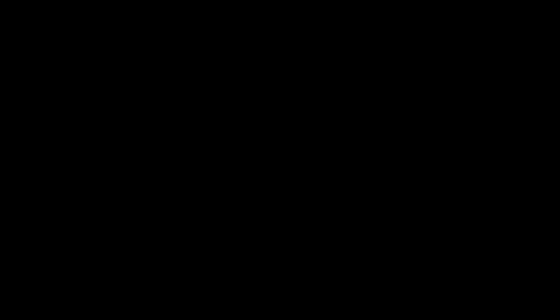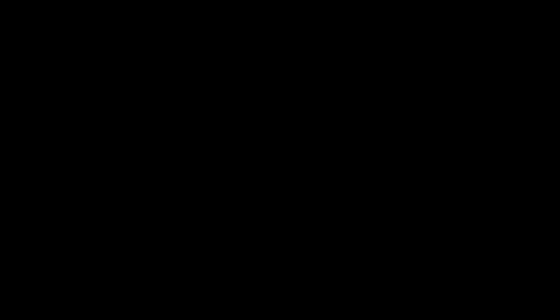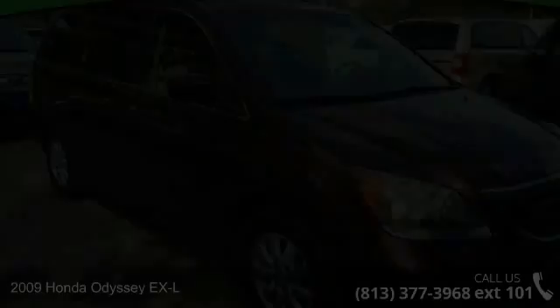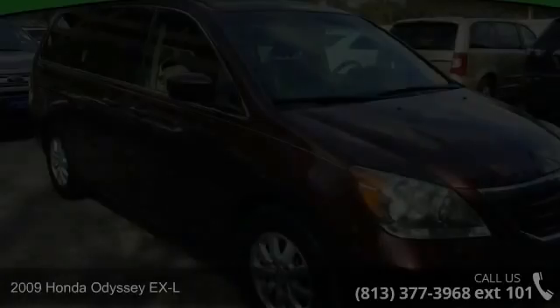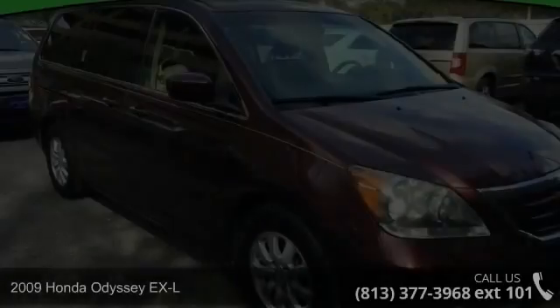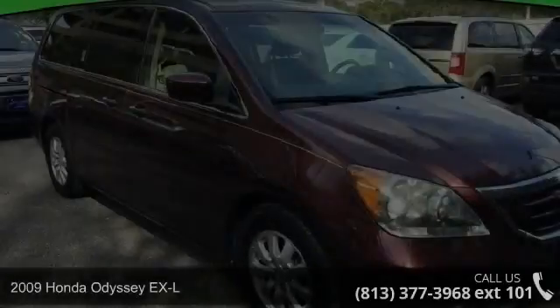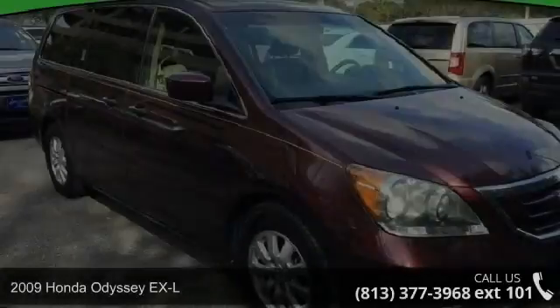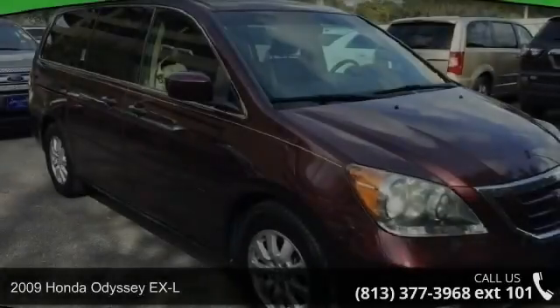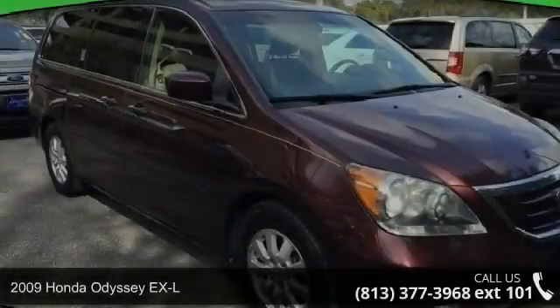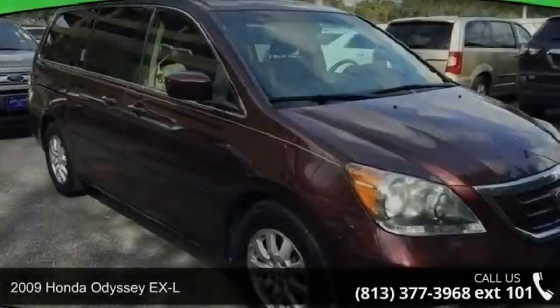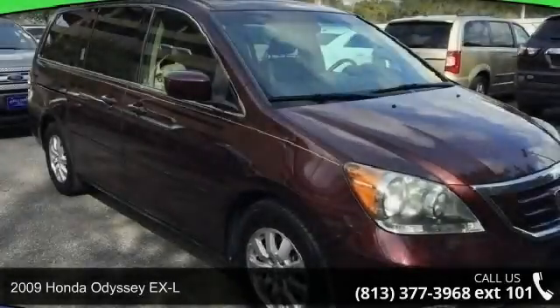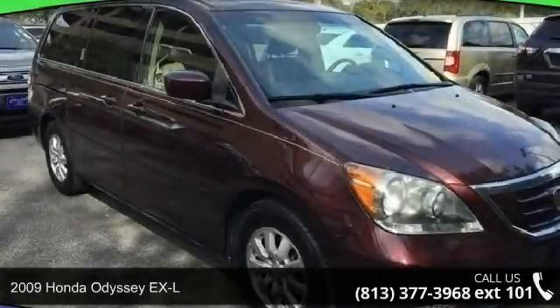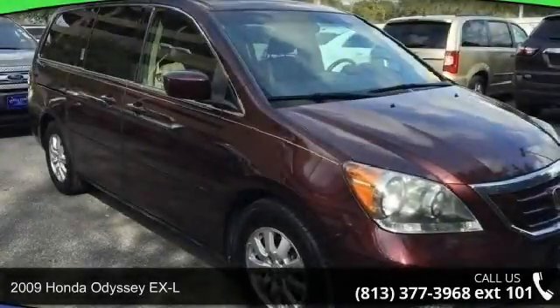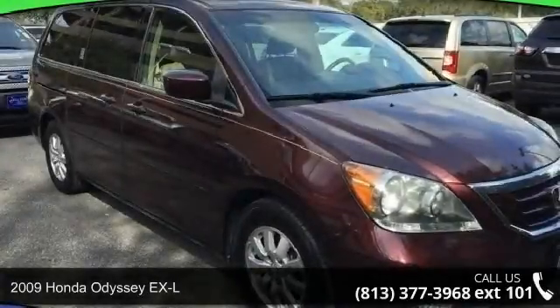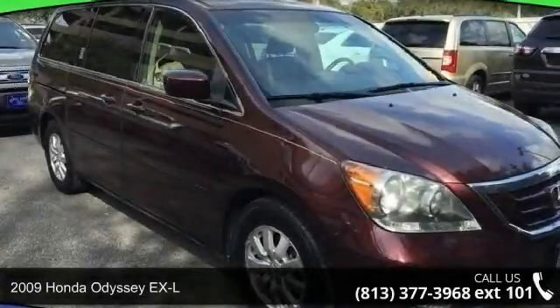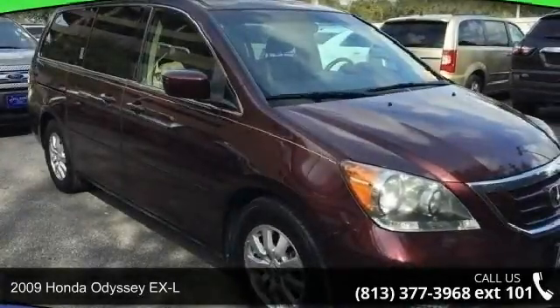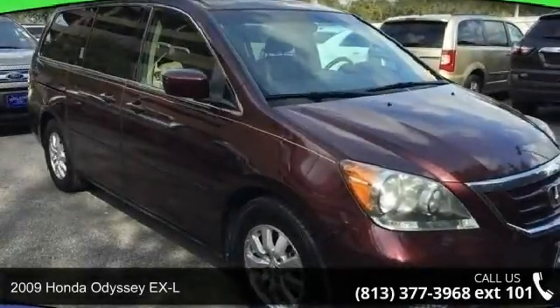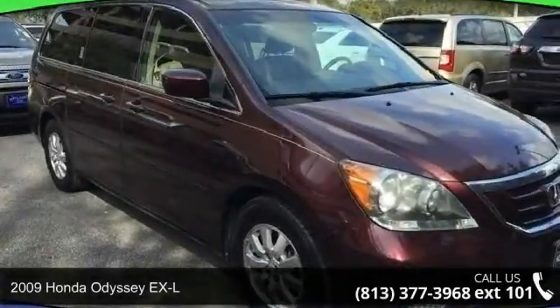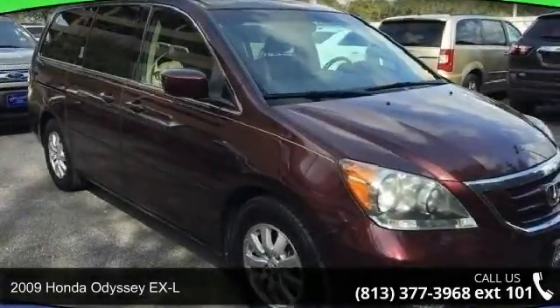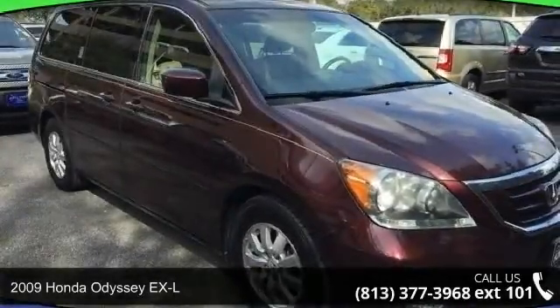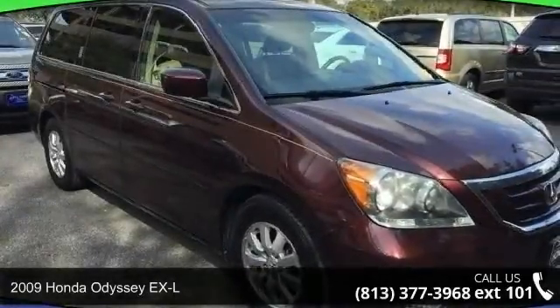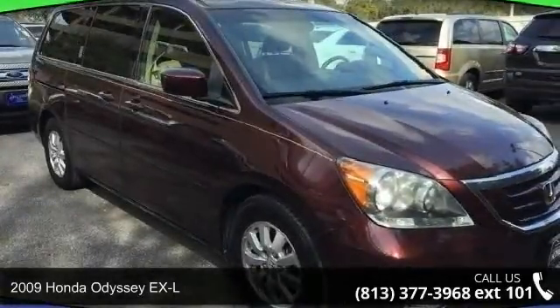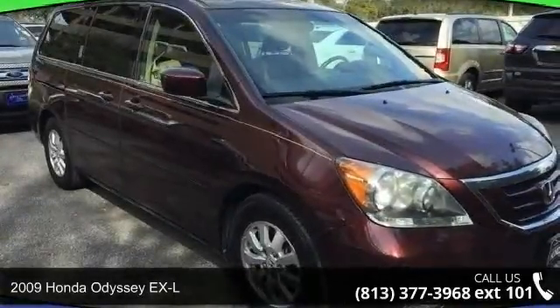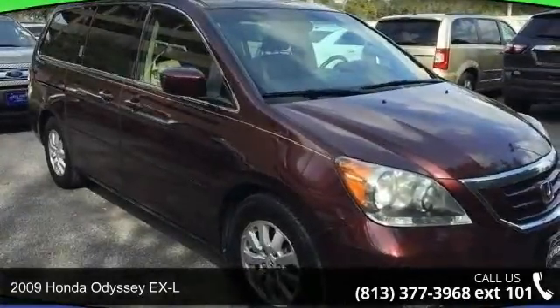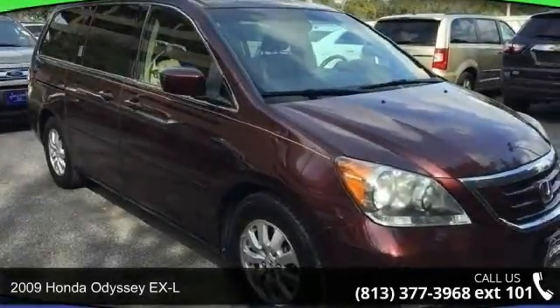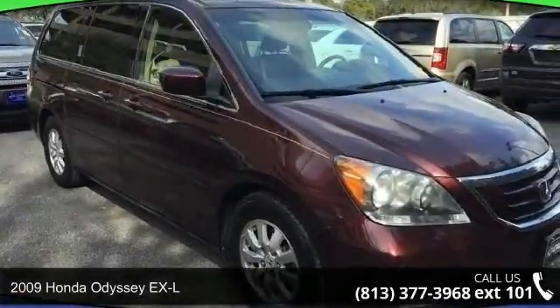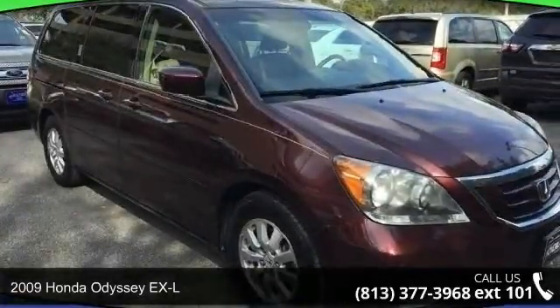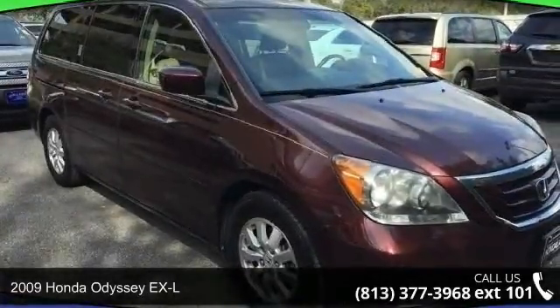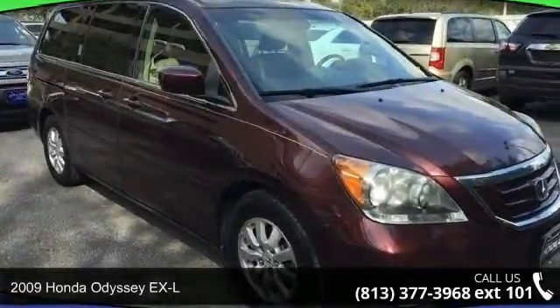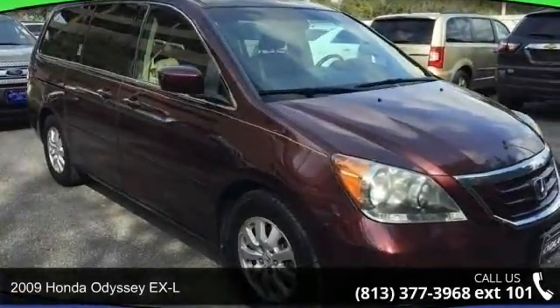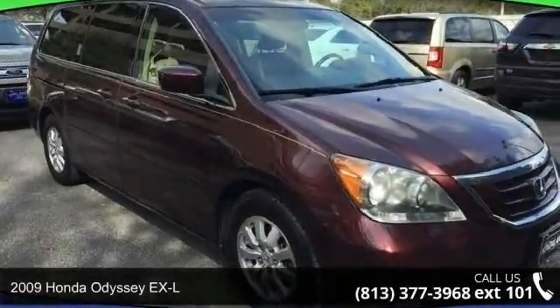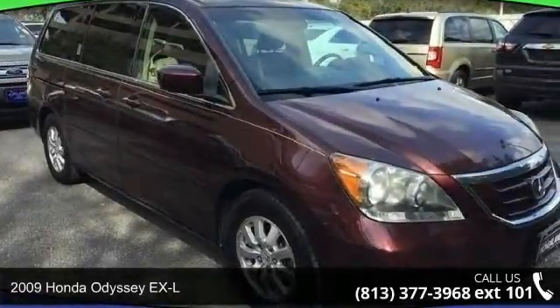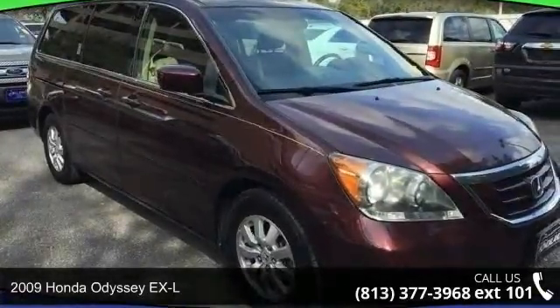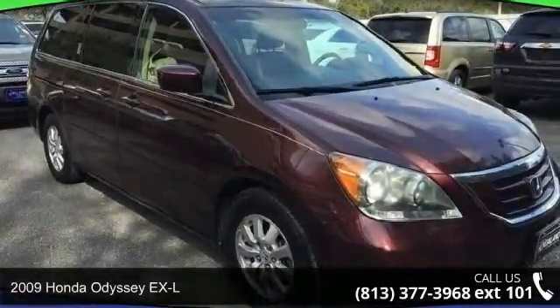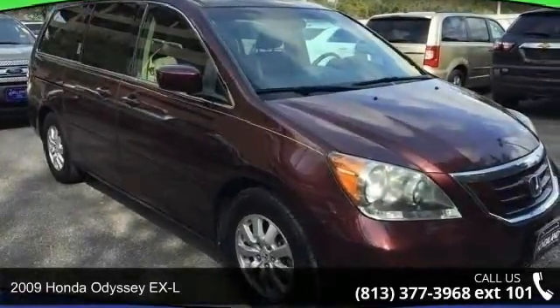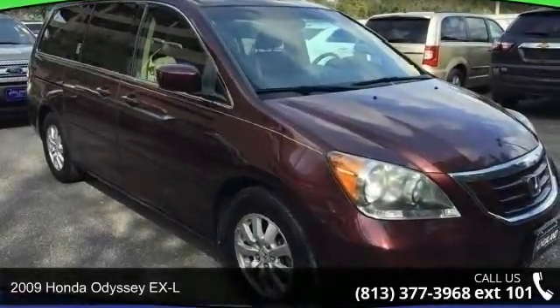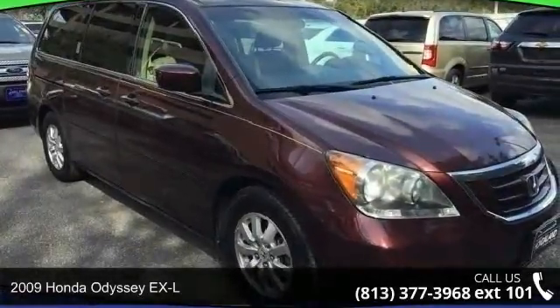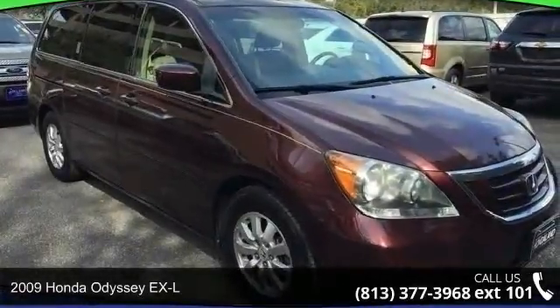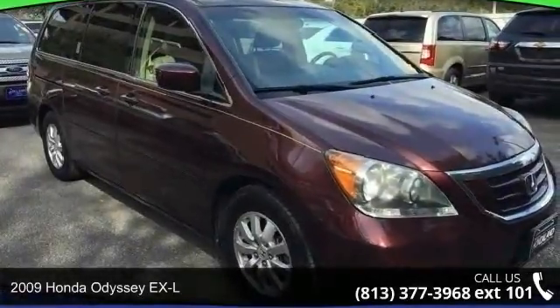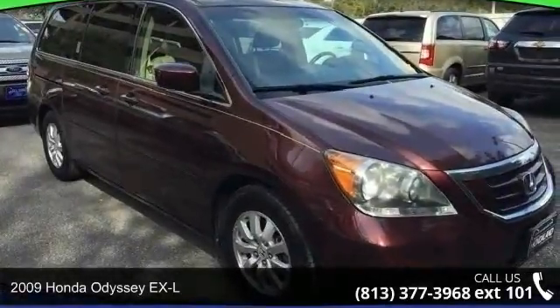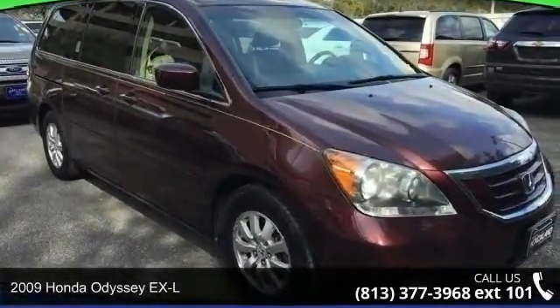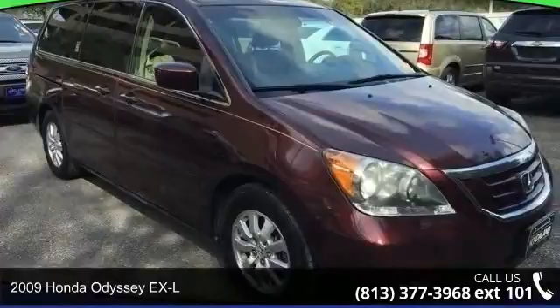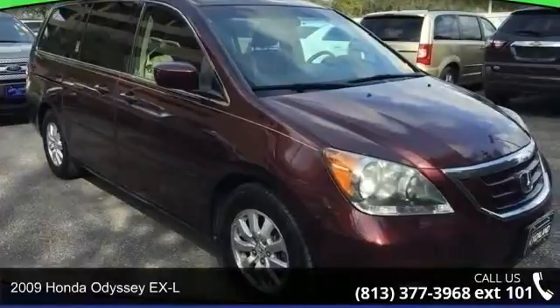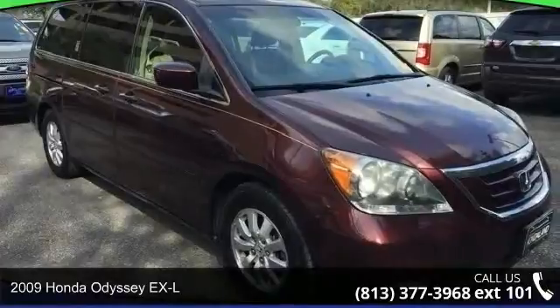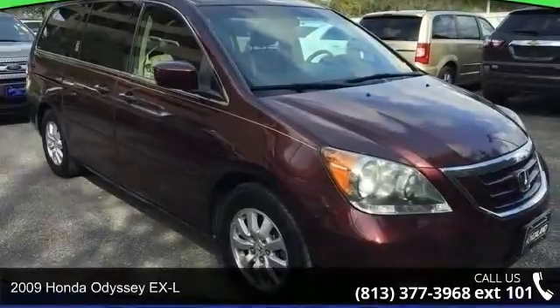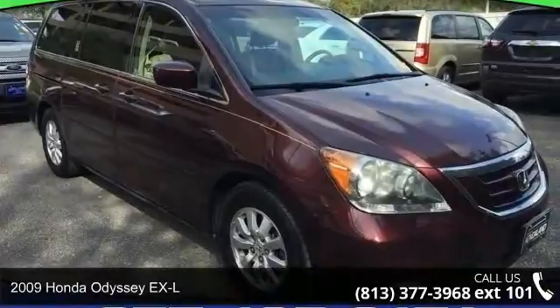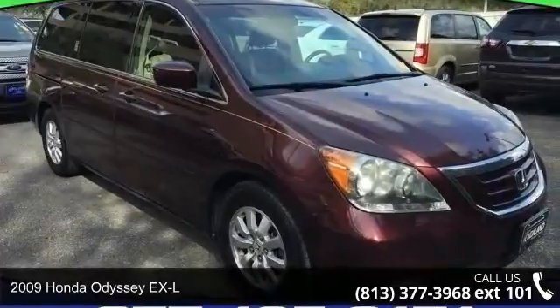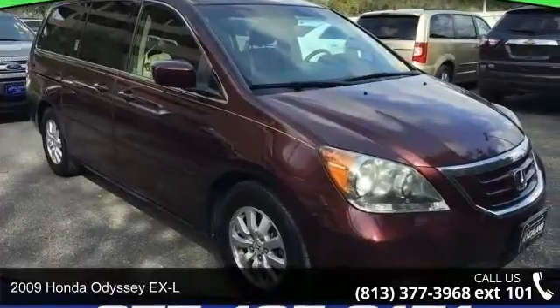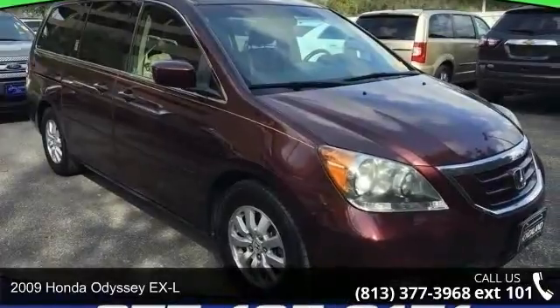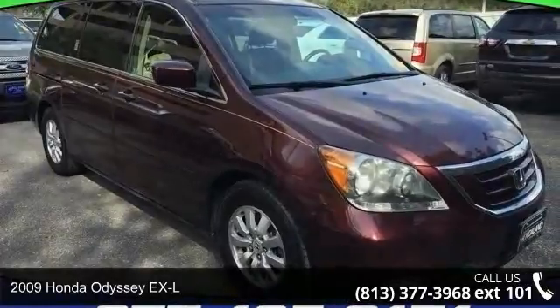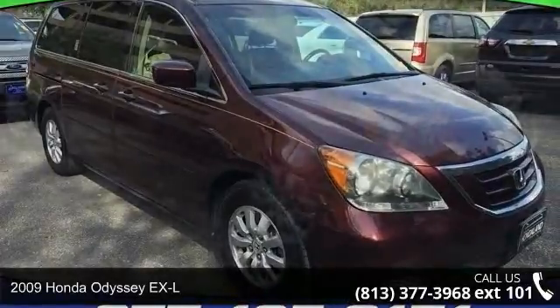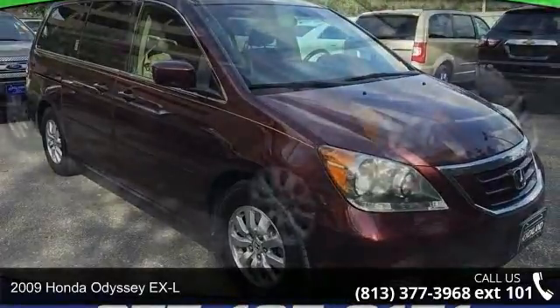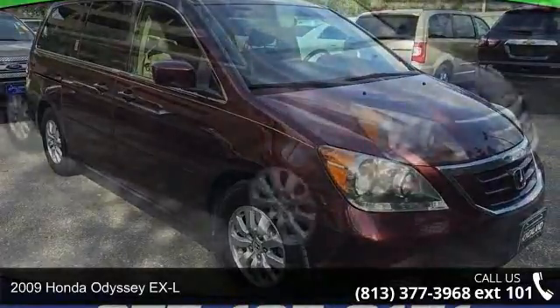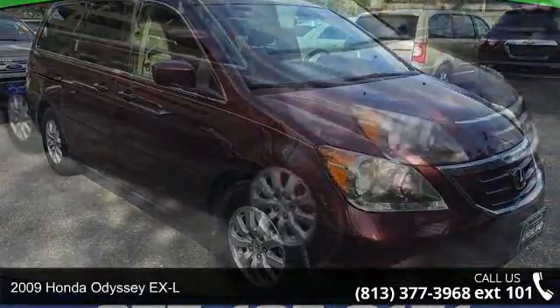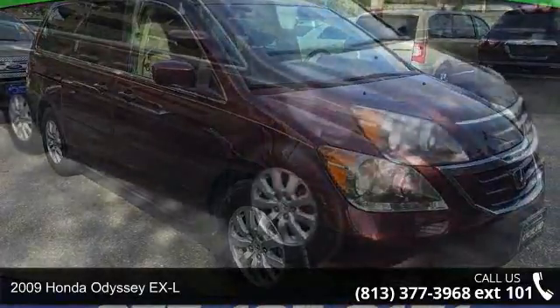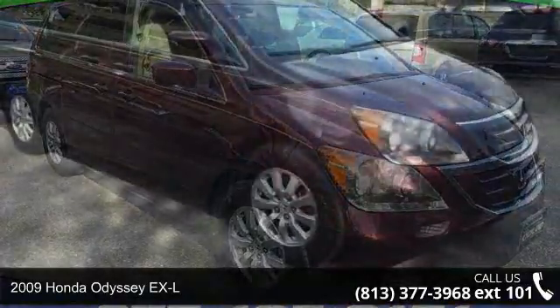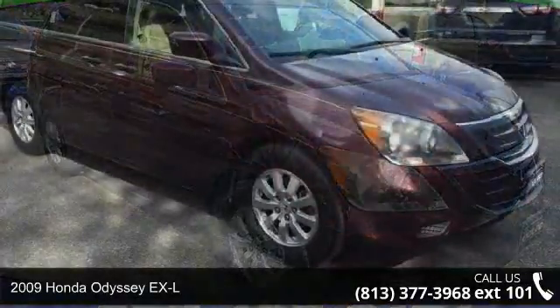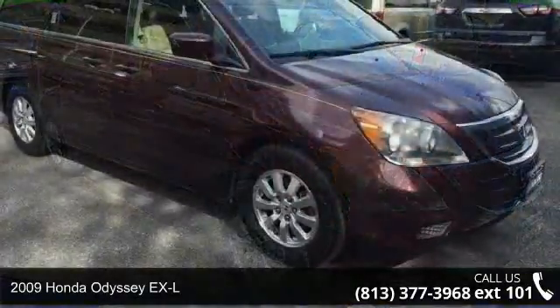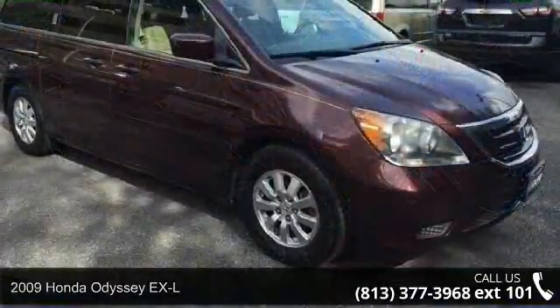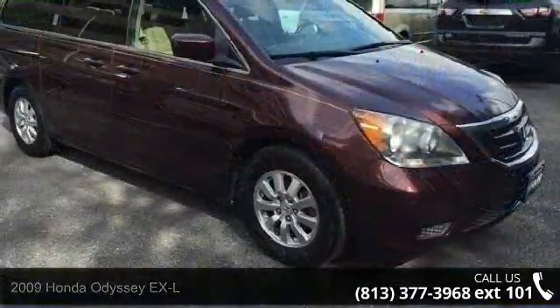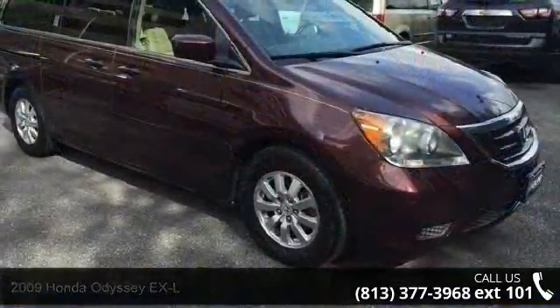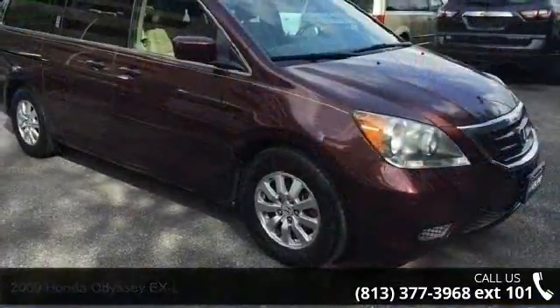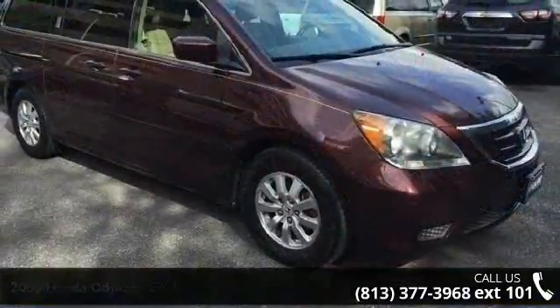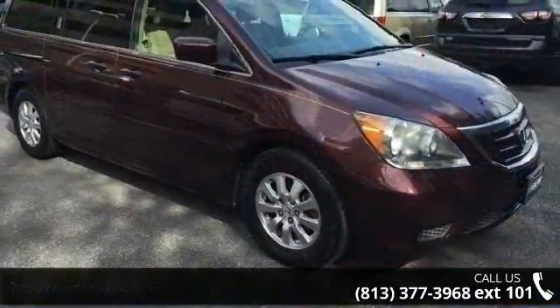Step into the 2009 Honda Odyssey EX-L. If you are looking for a first-rate auto, this one could be yours today.